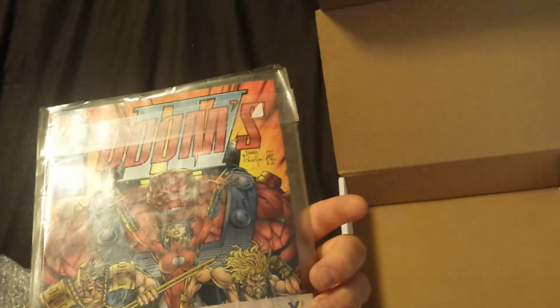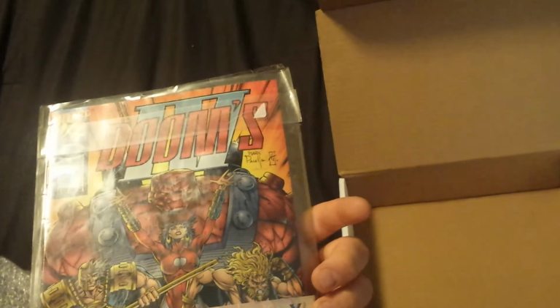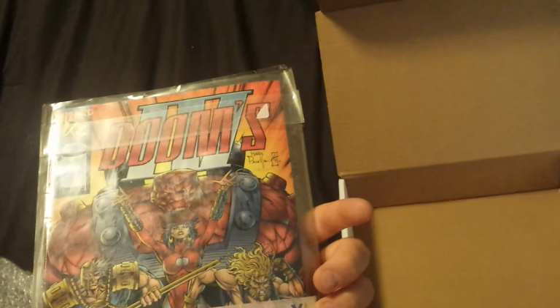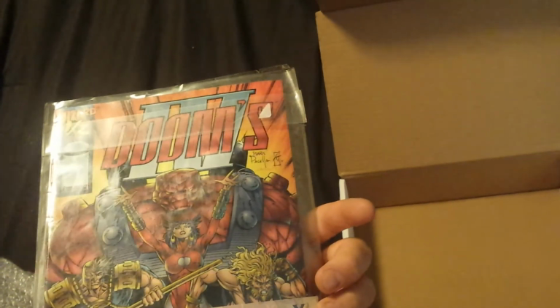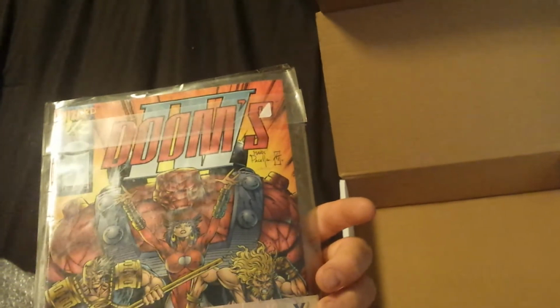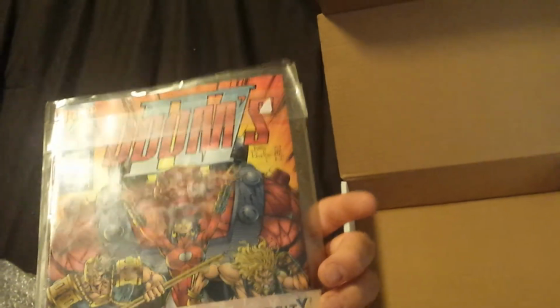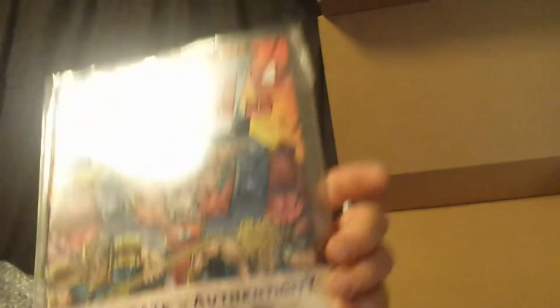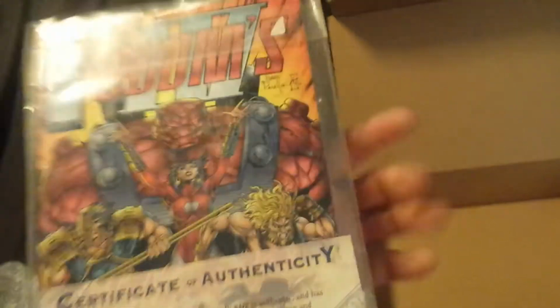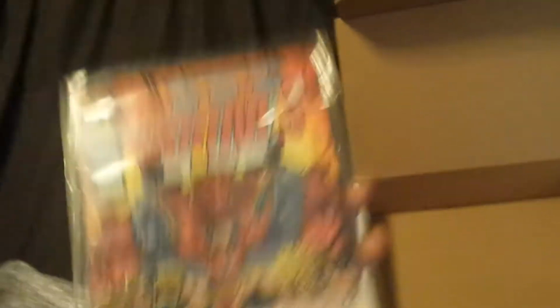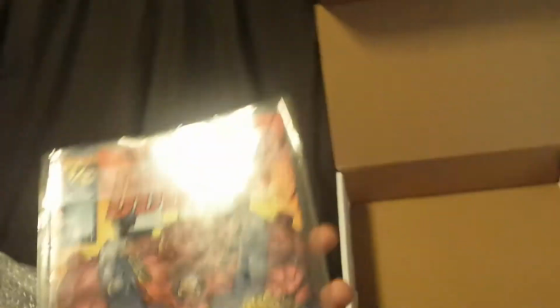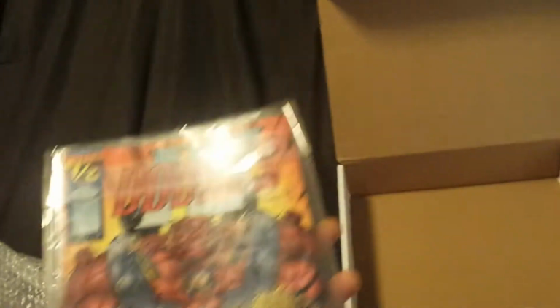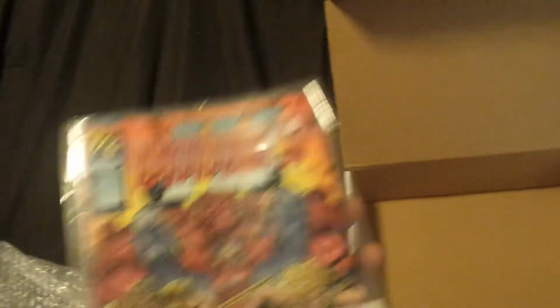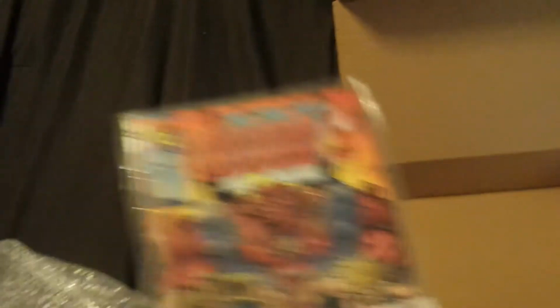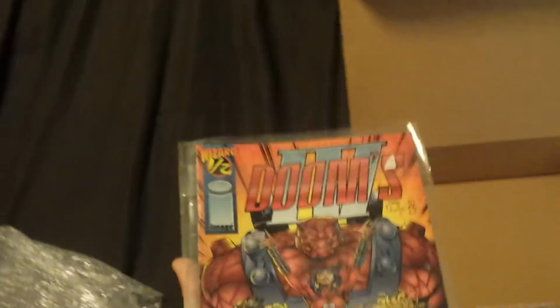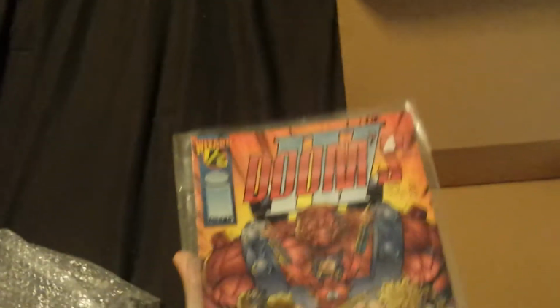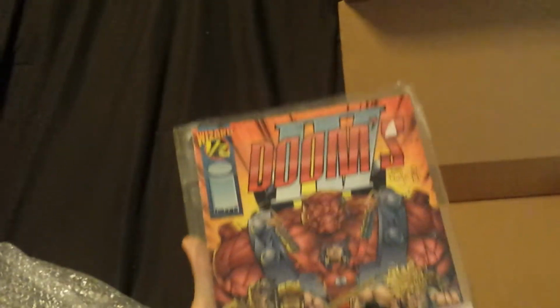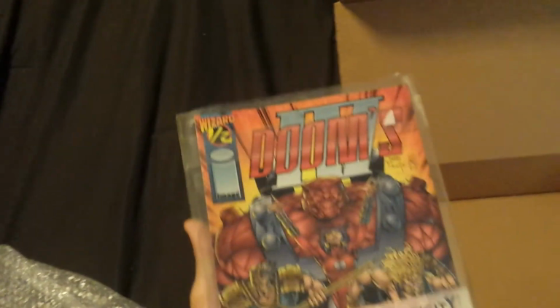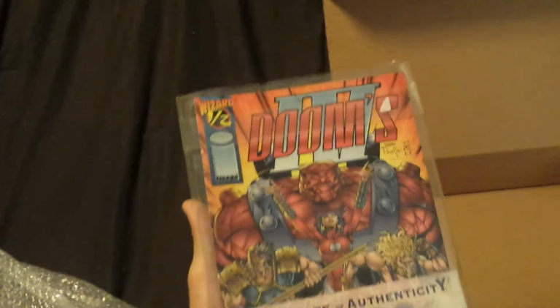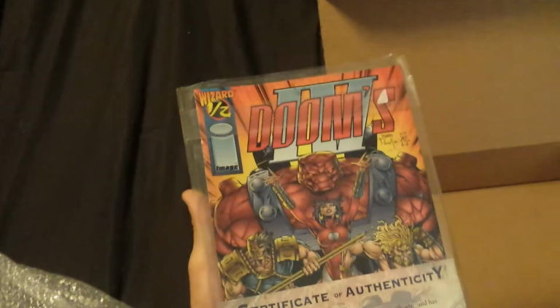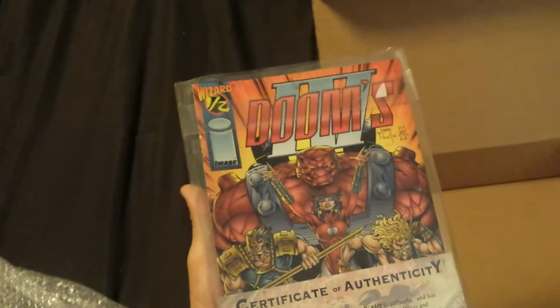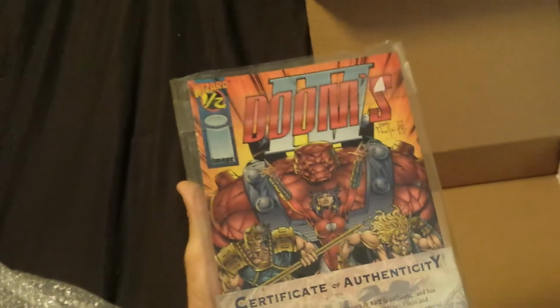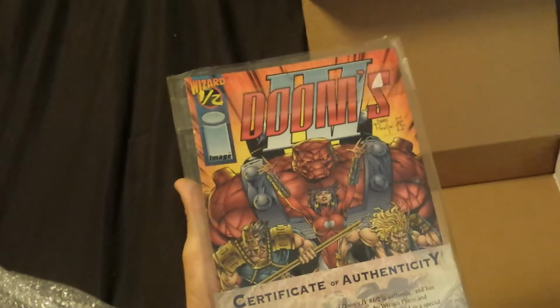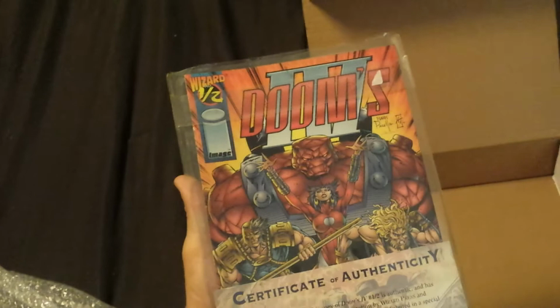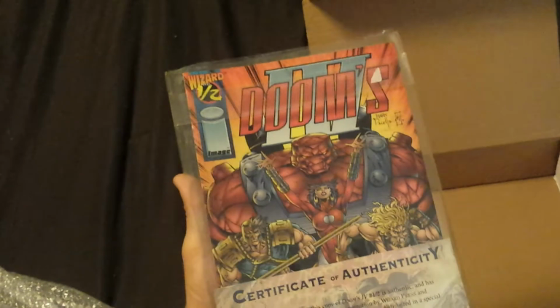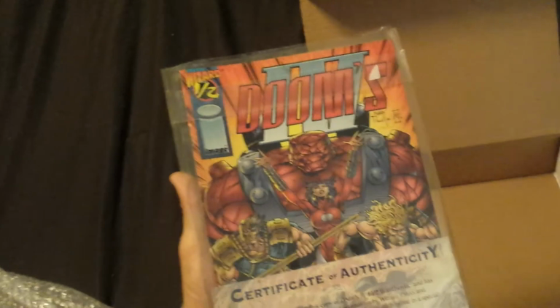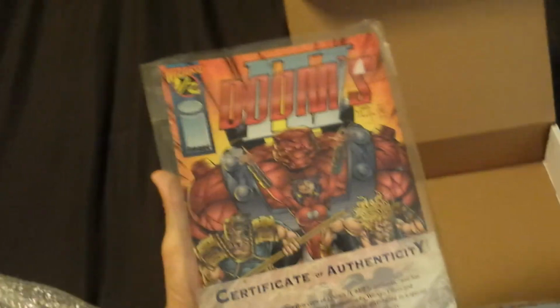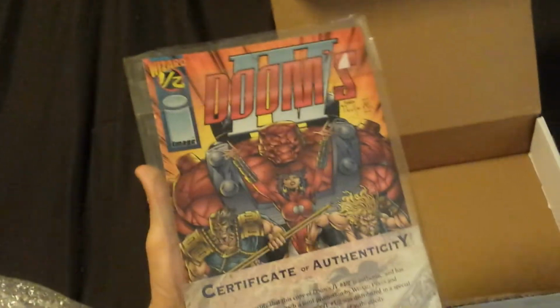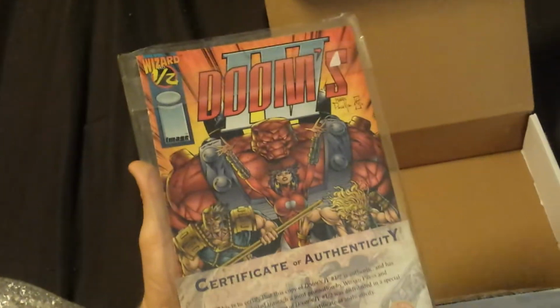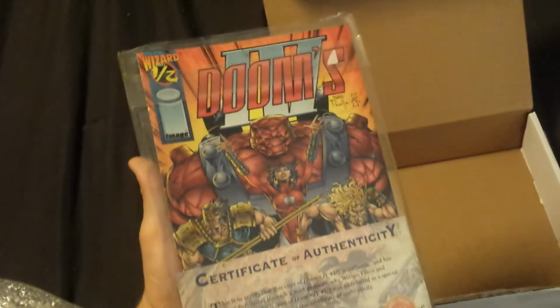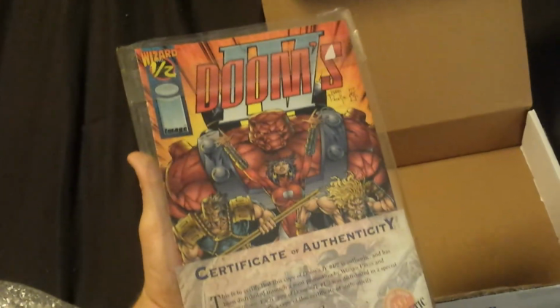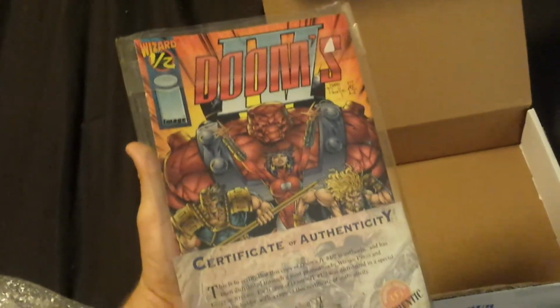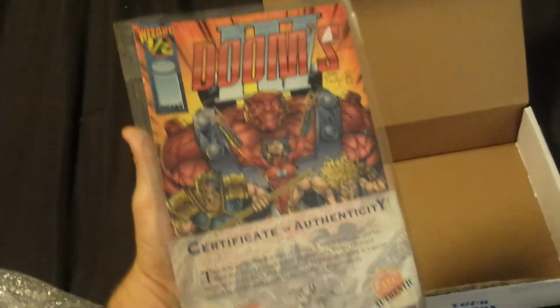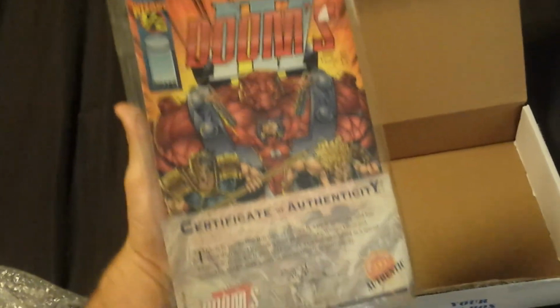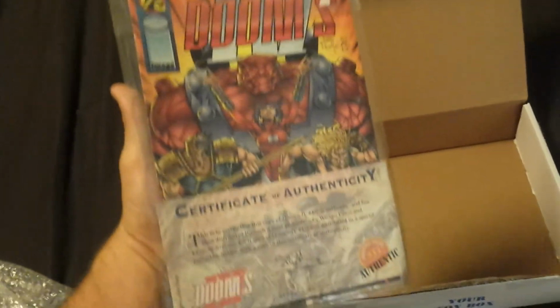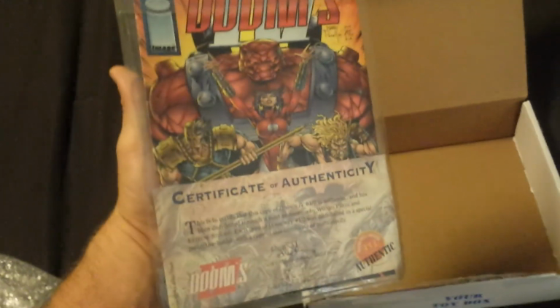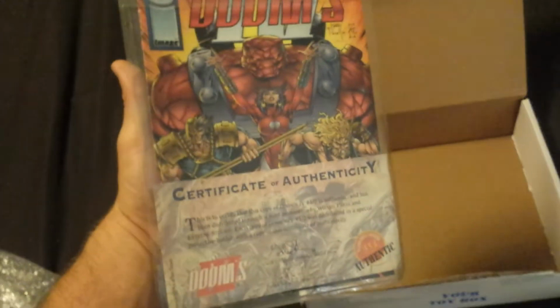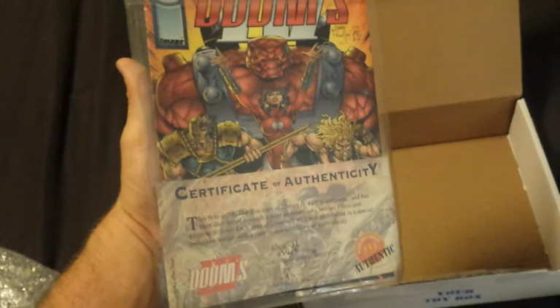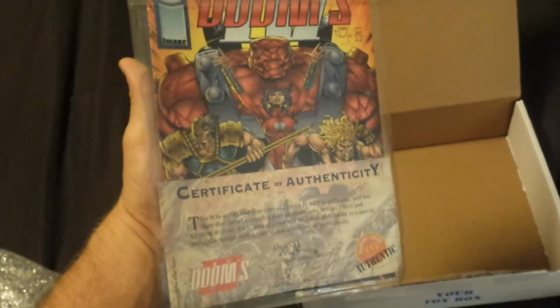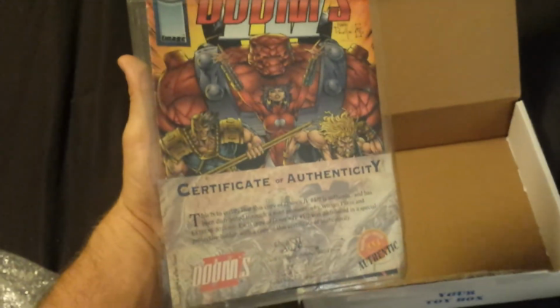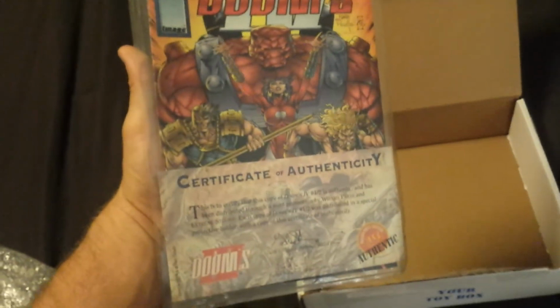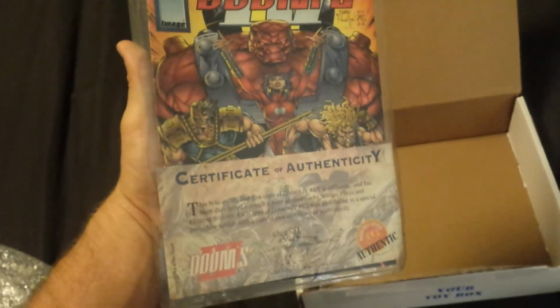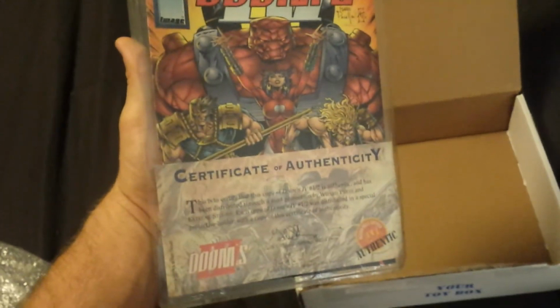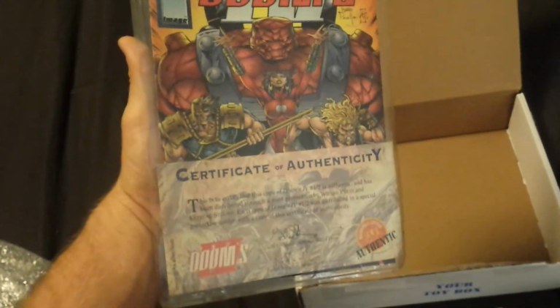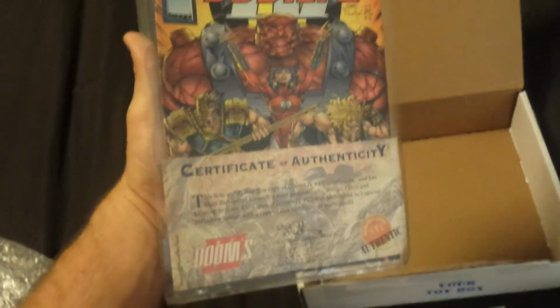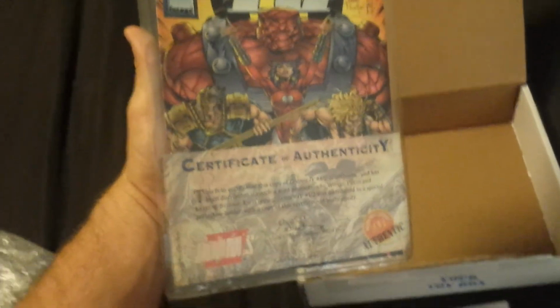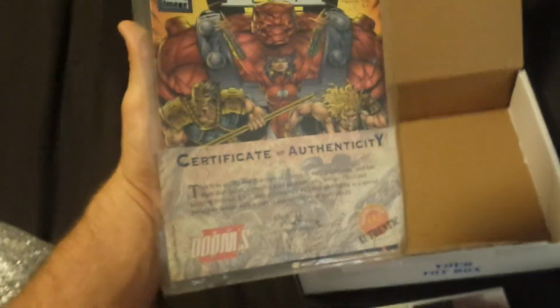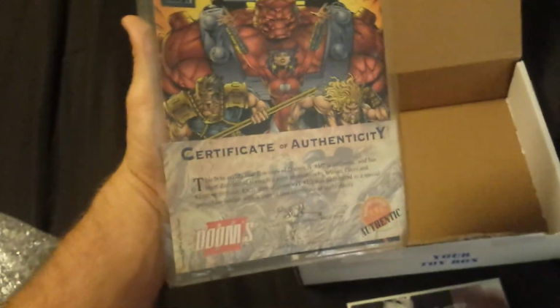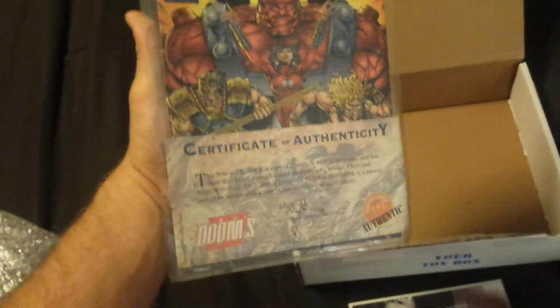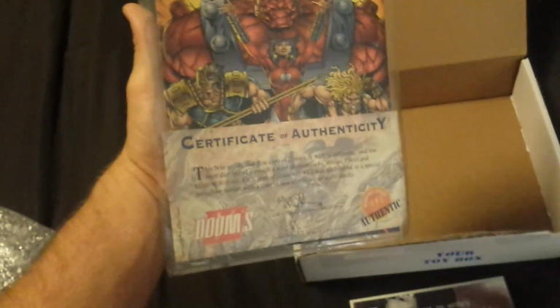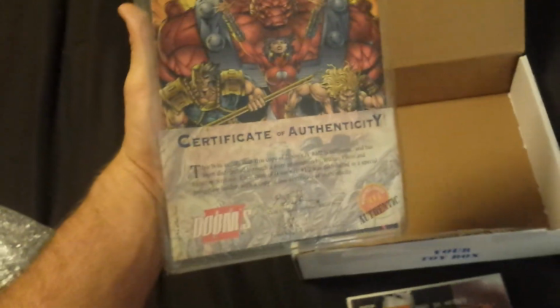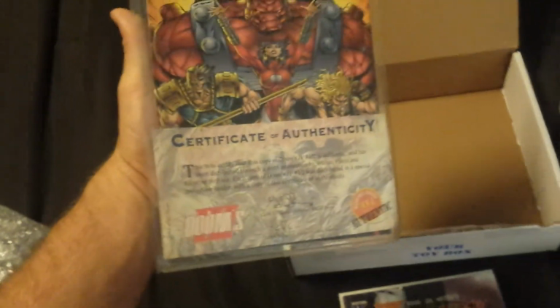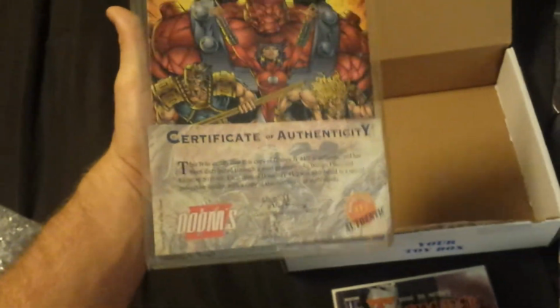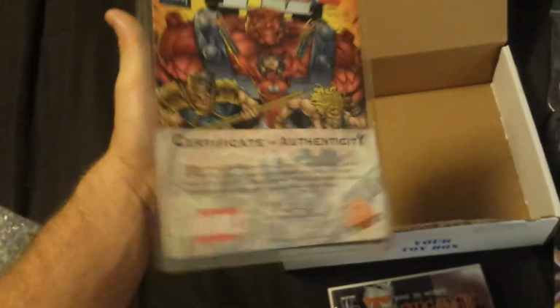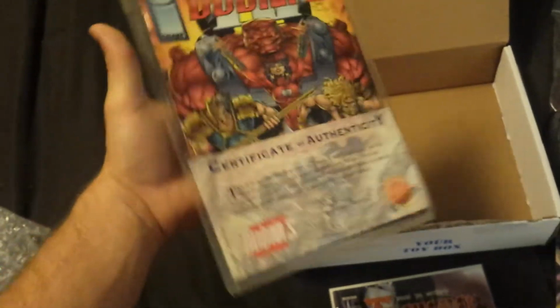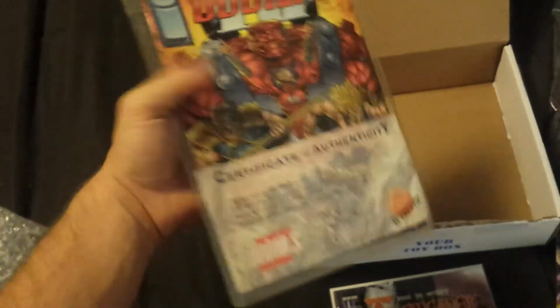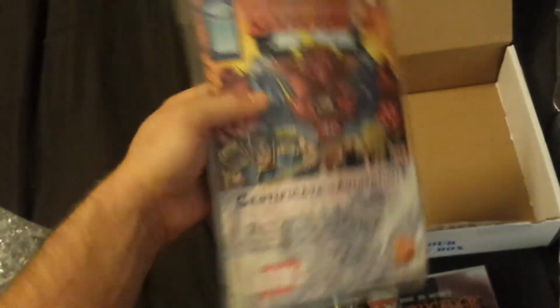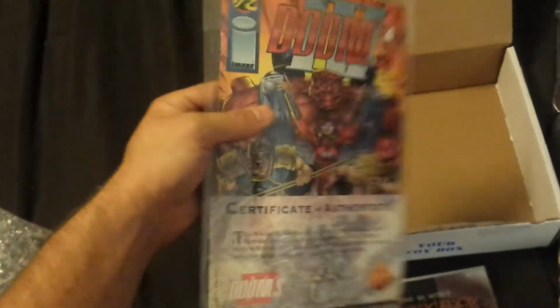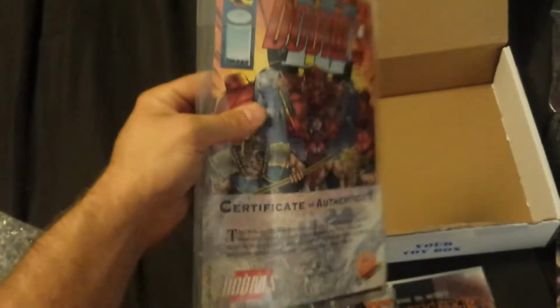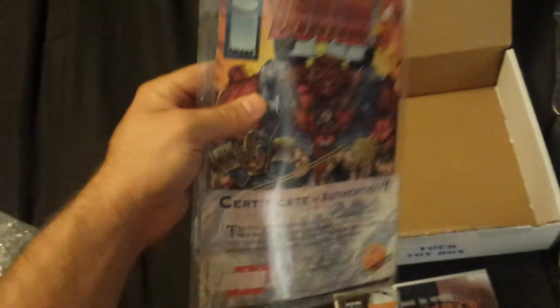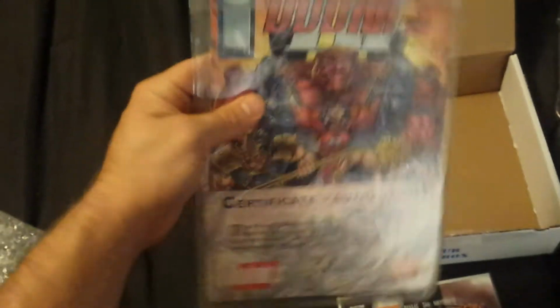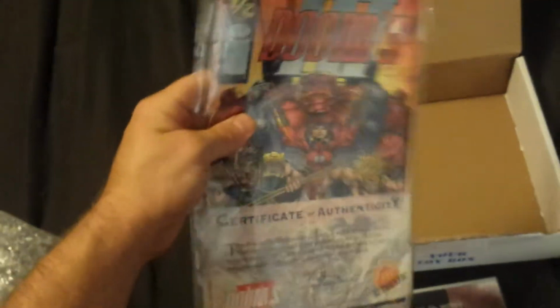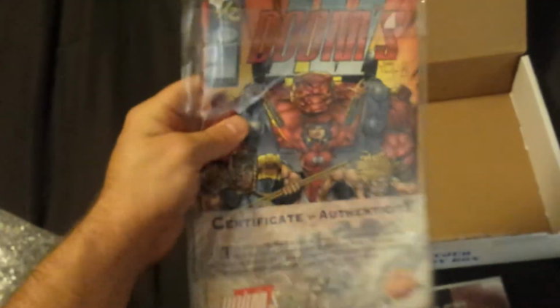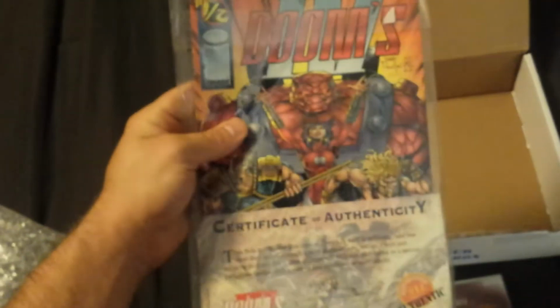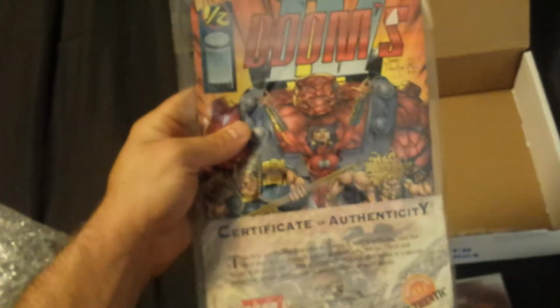Well, this one has a Certificate of Authenticity. I'll have to see what this is.